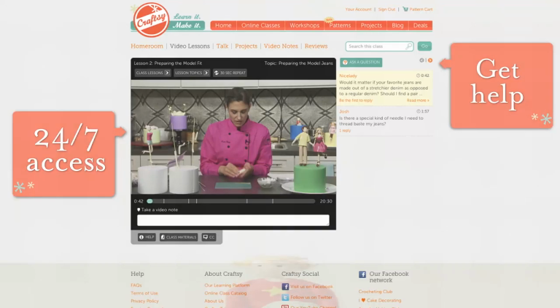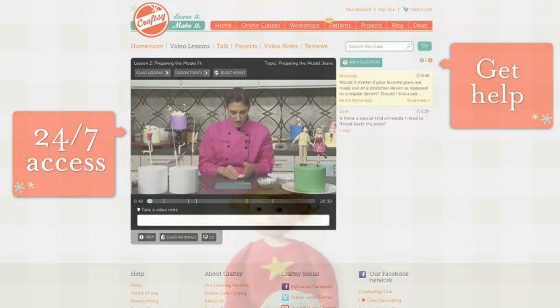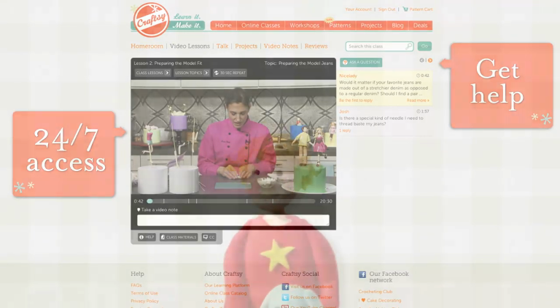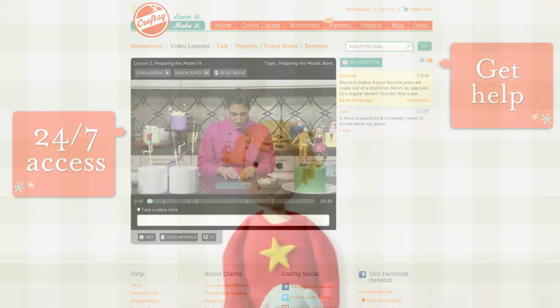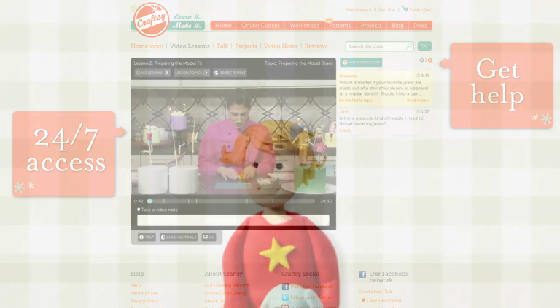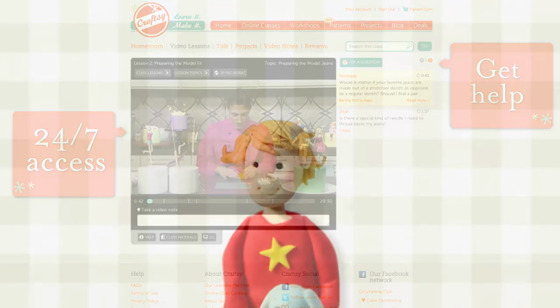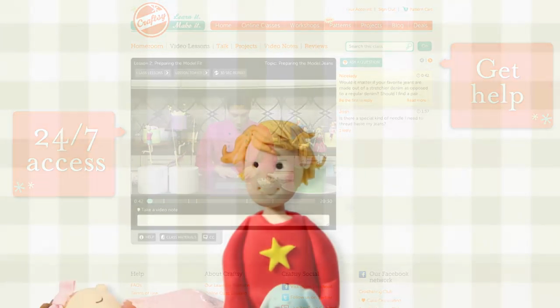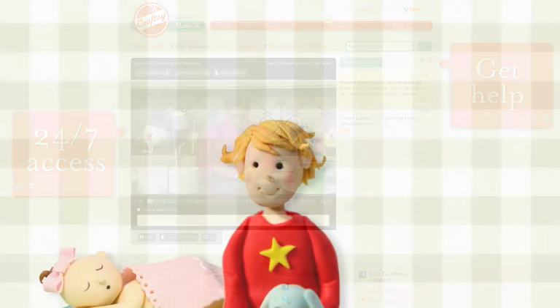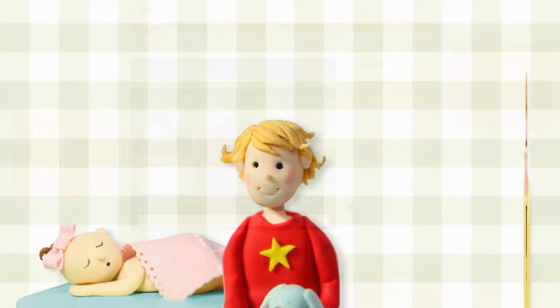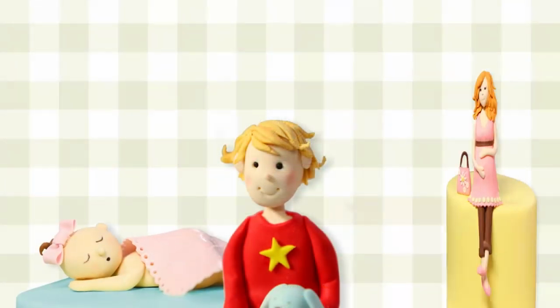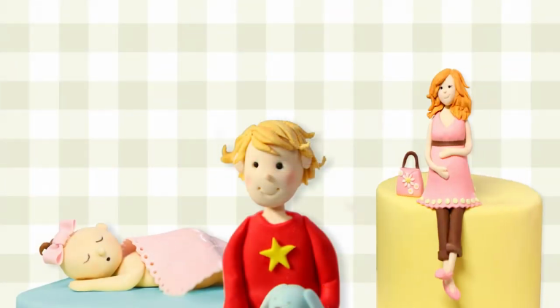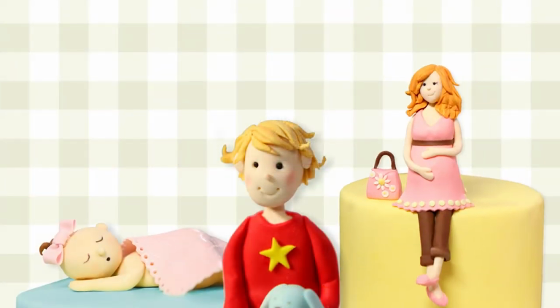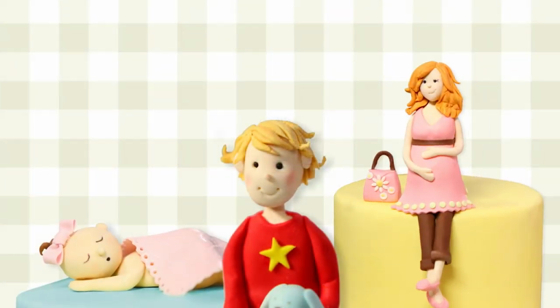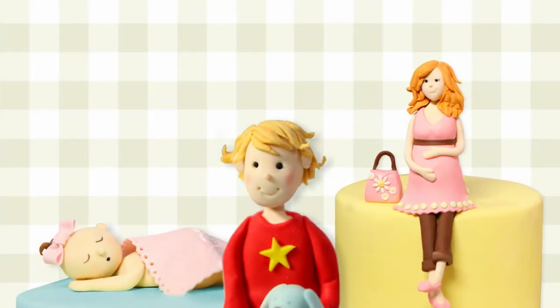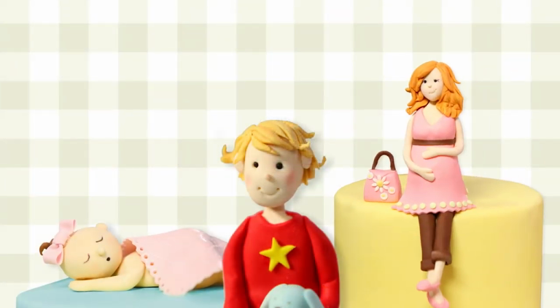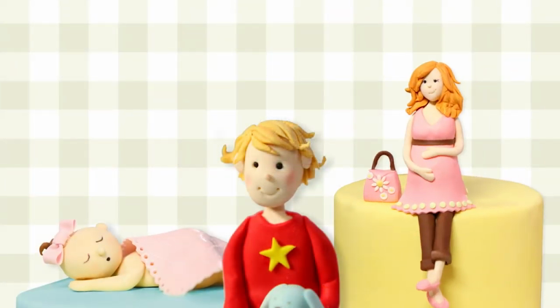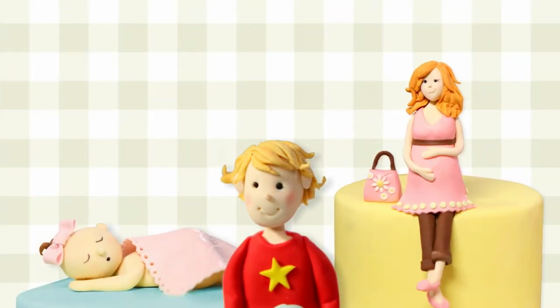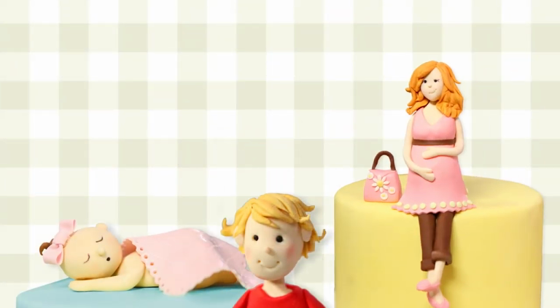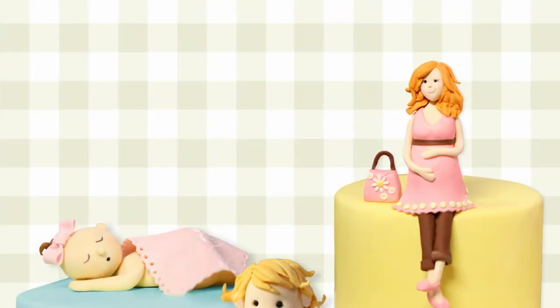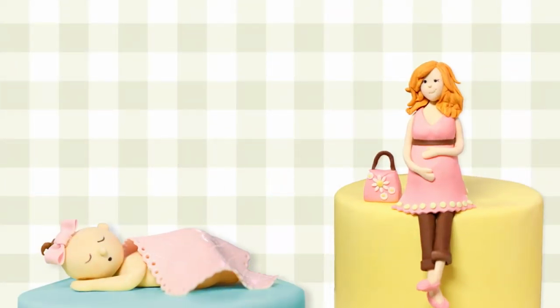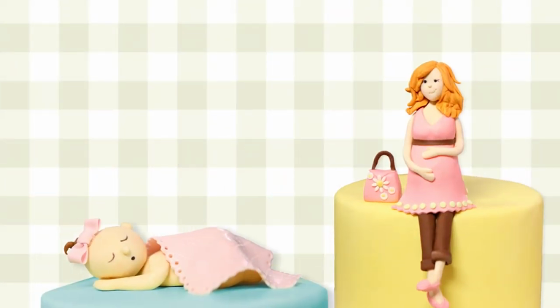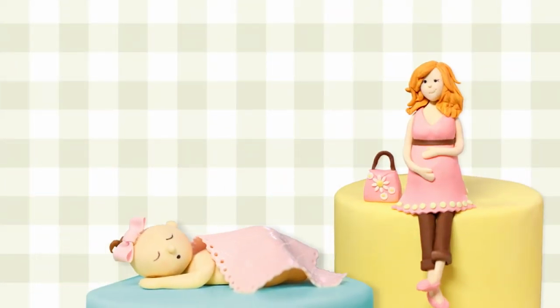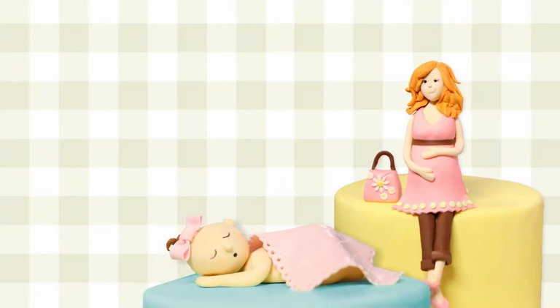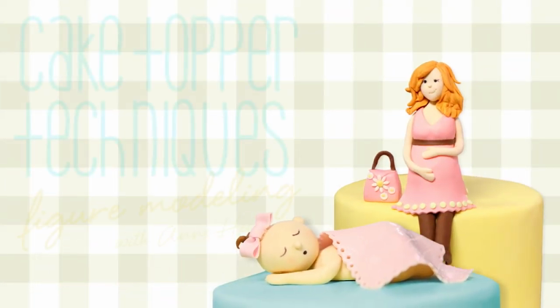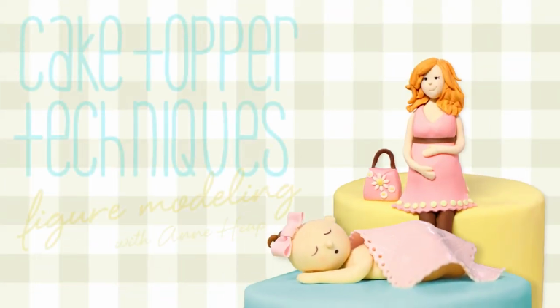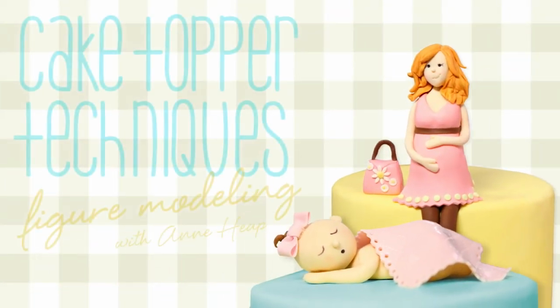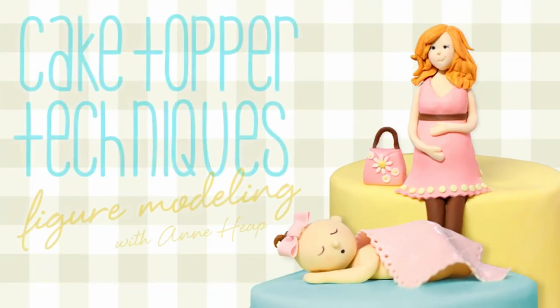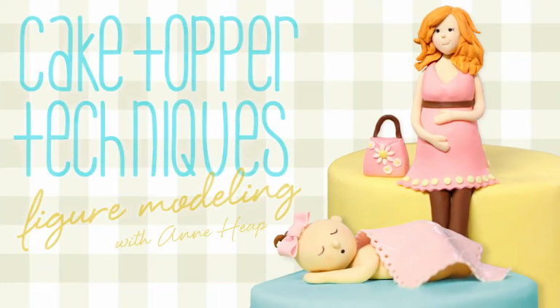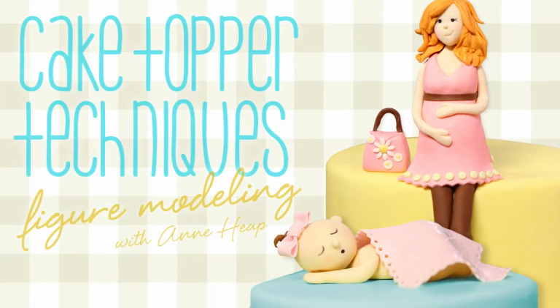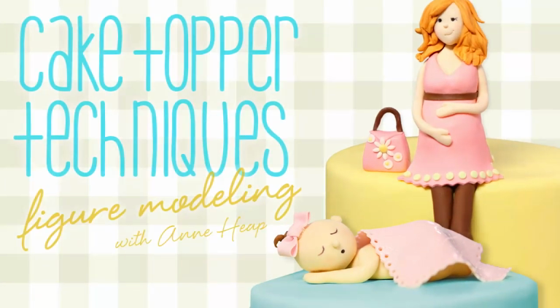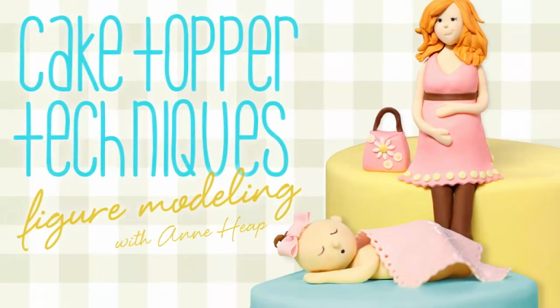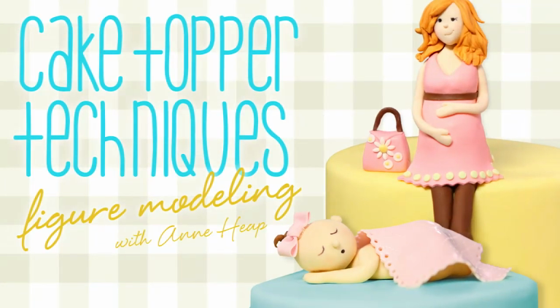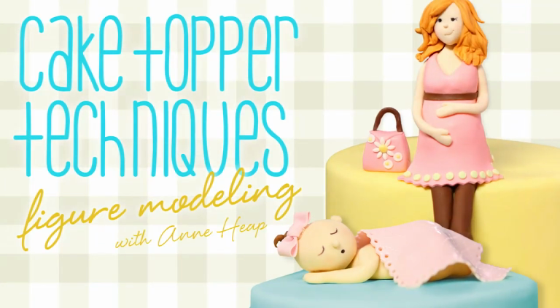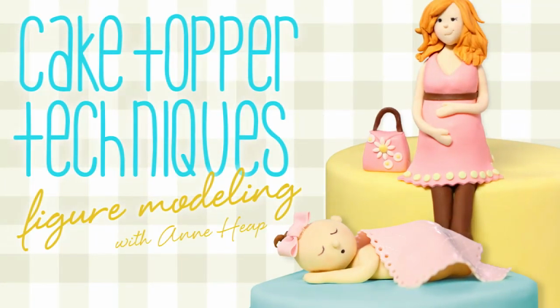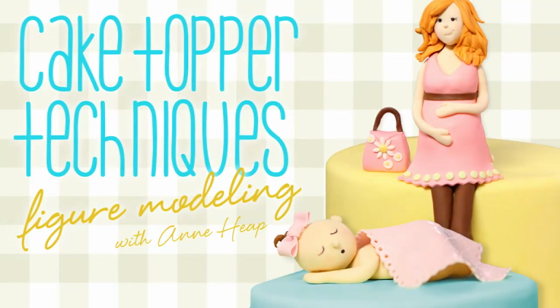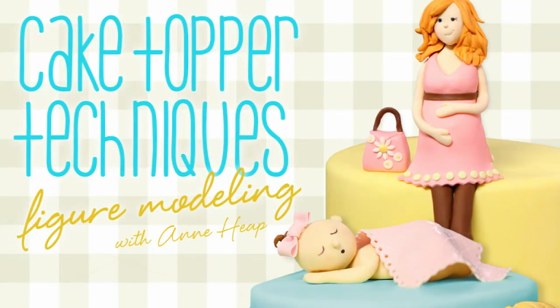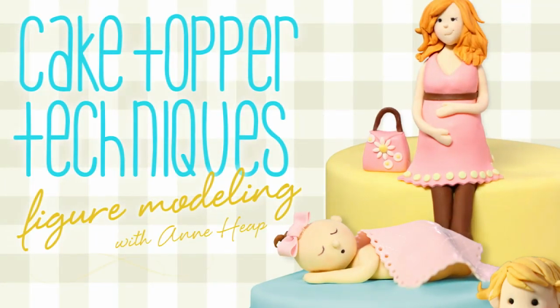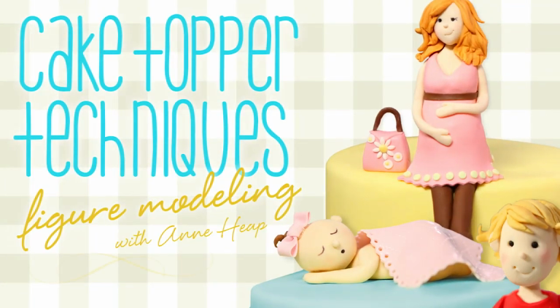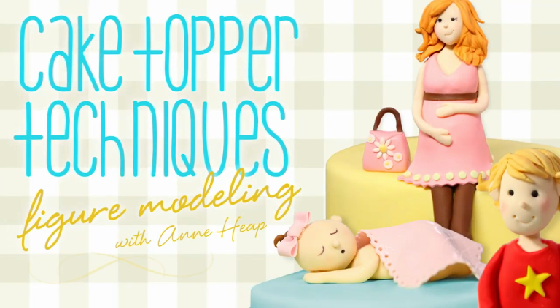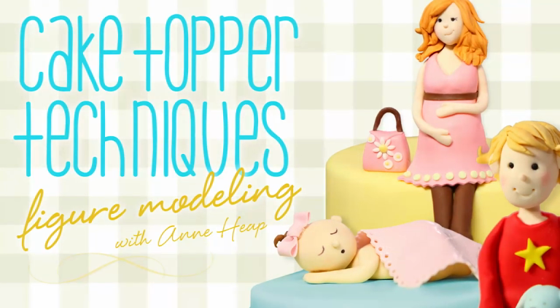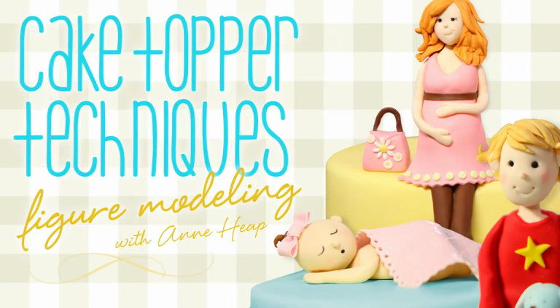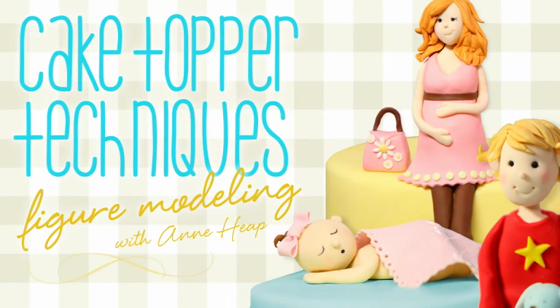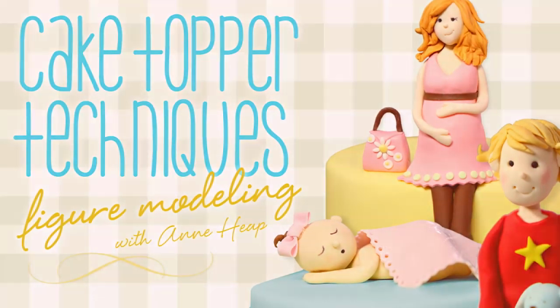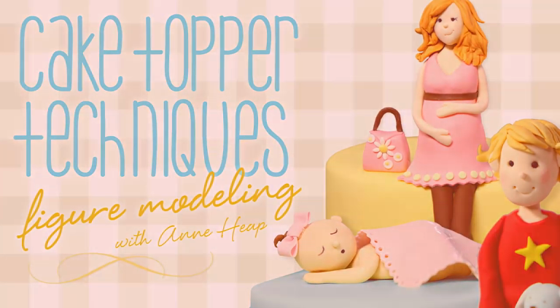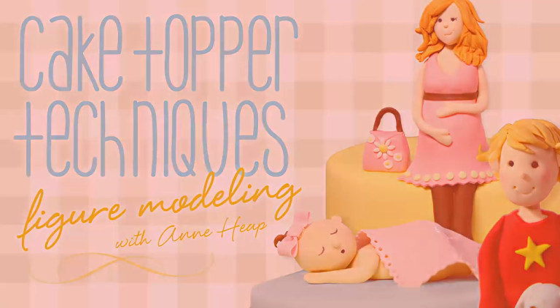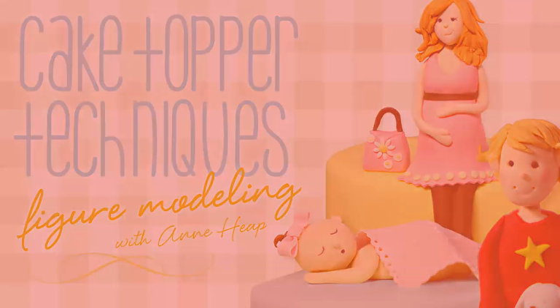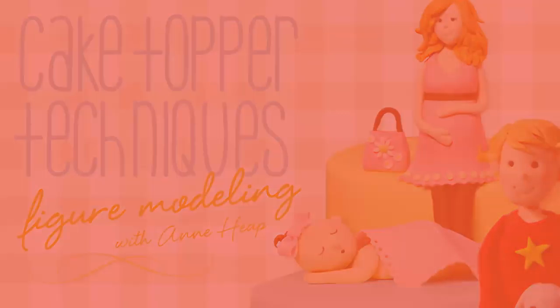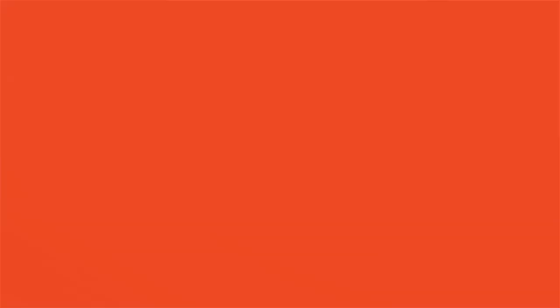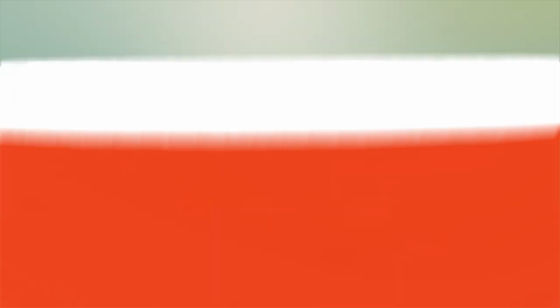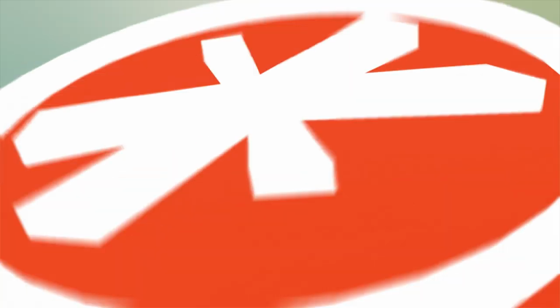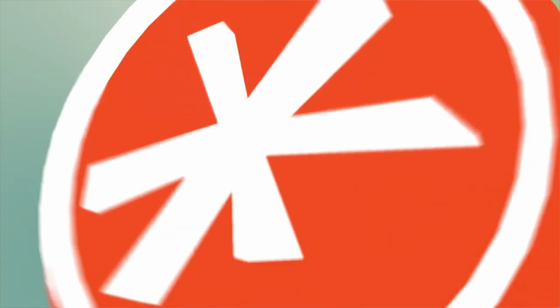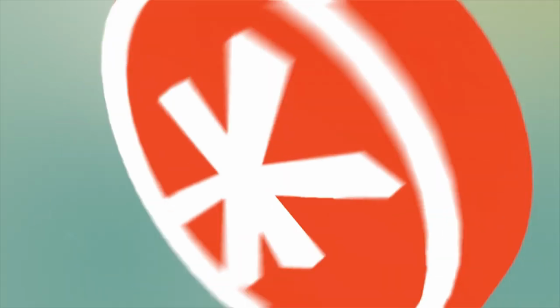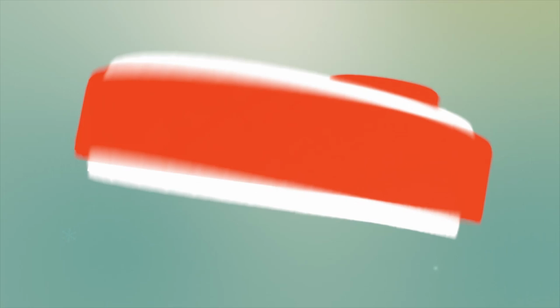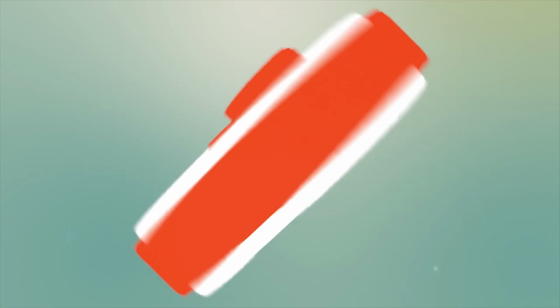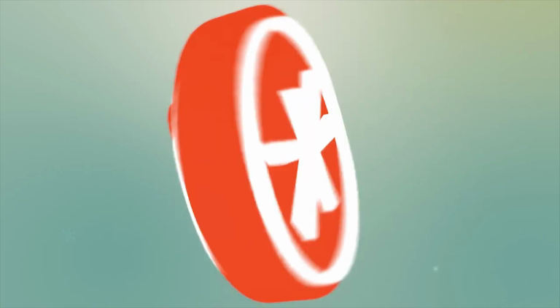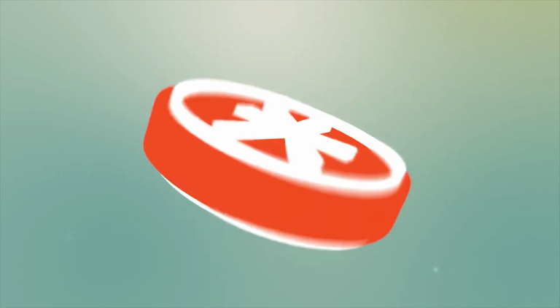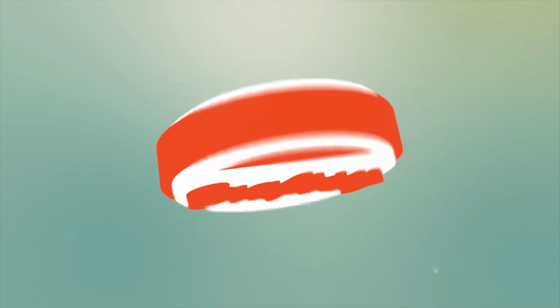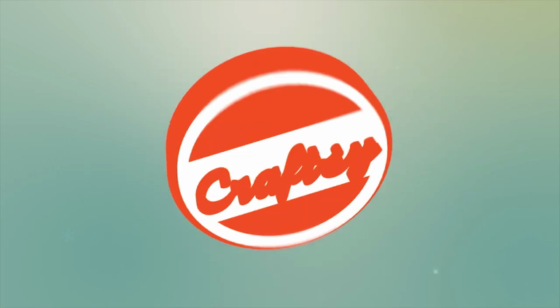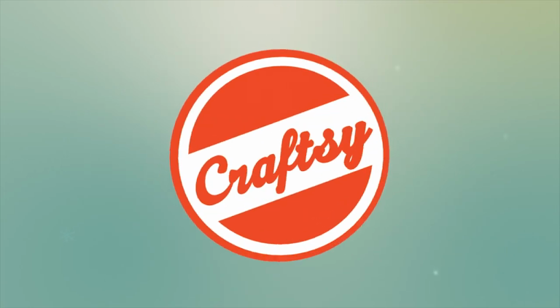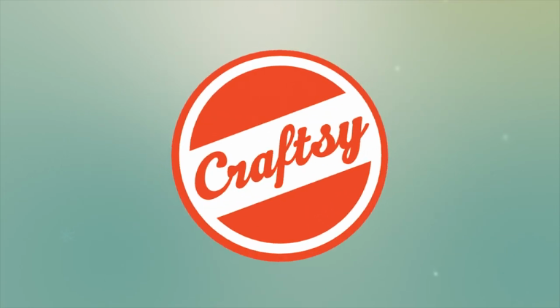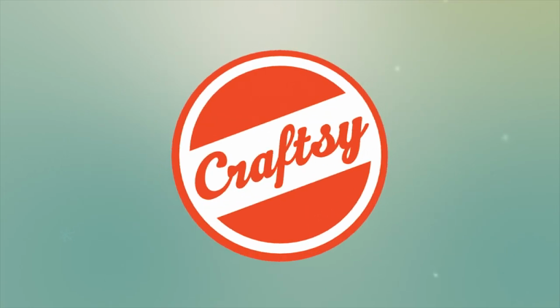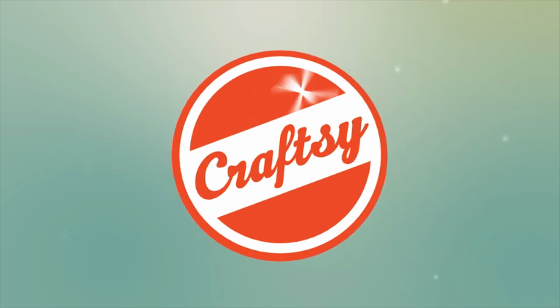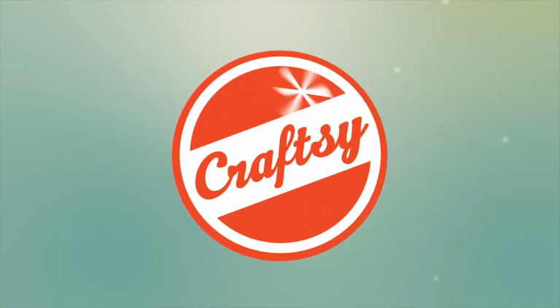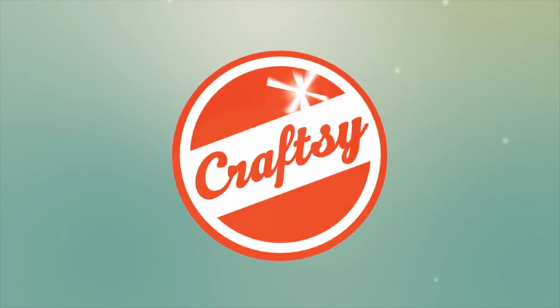Take your cake designs over the top. Sign up for Anne Heap's Cake Topper Techniques today at Craftsy.com.